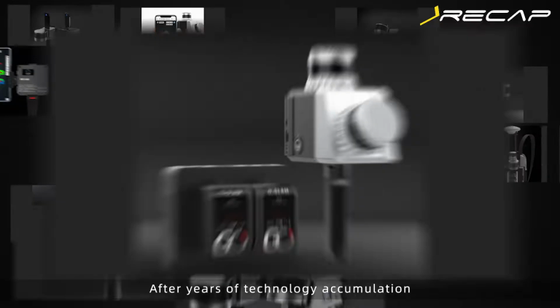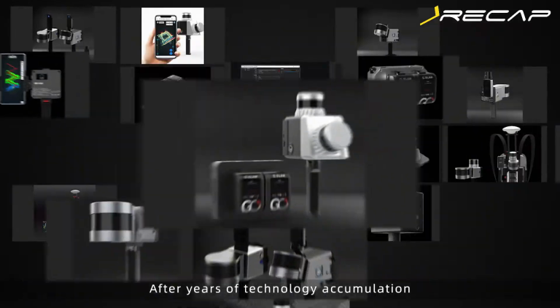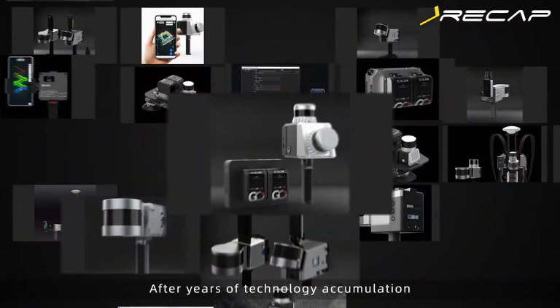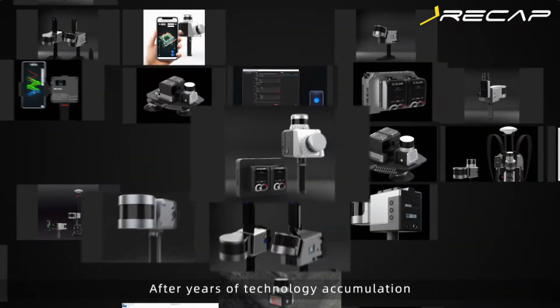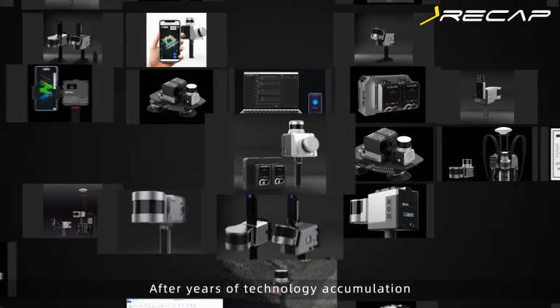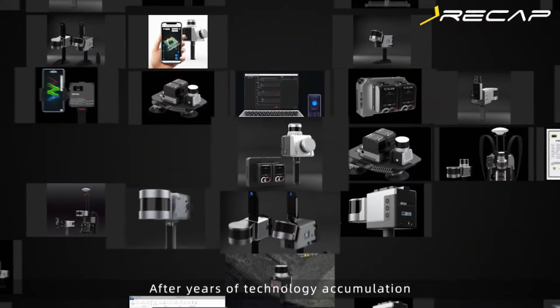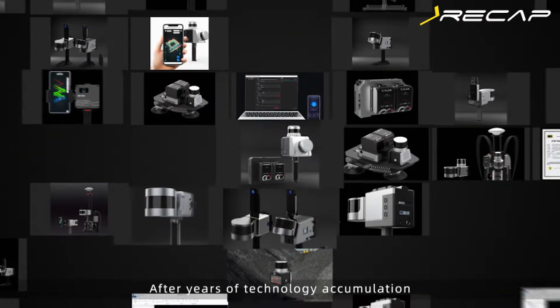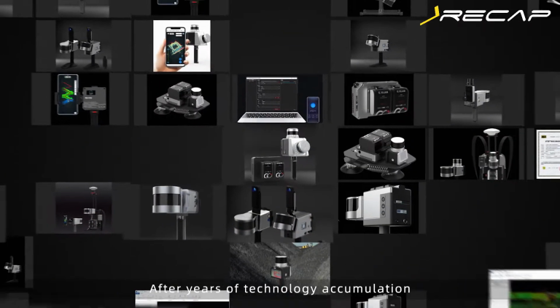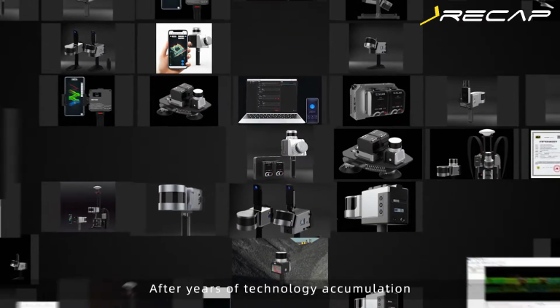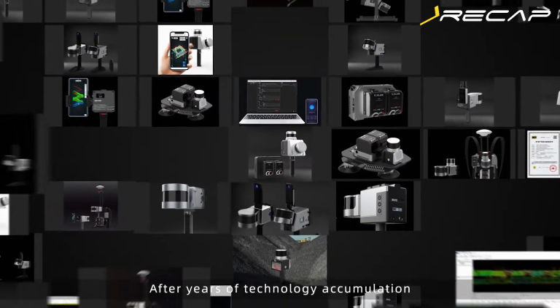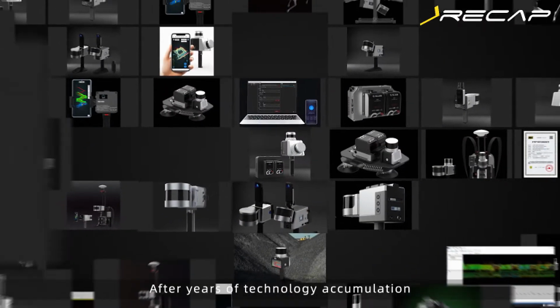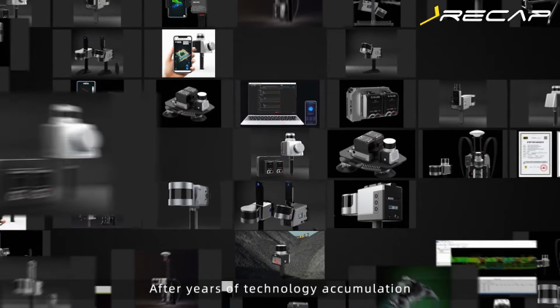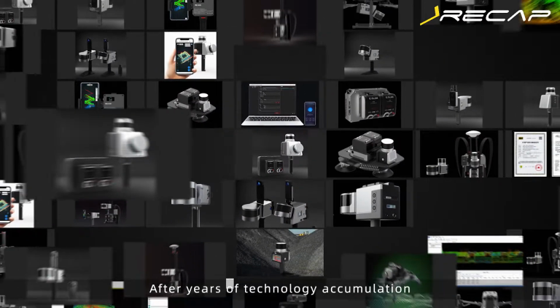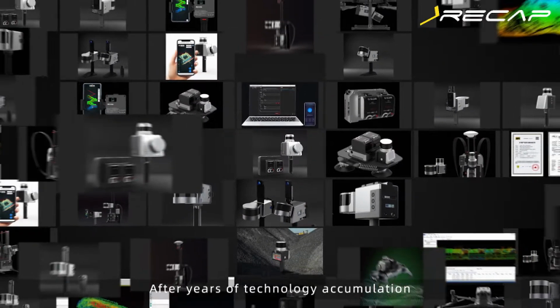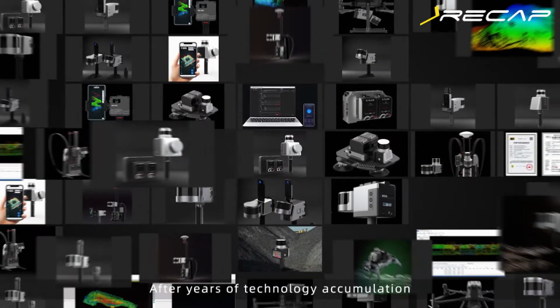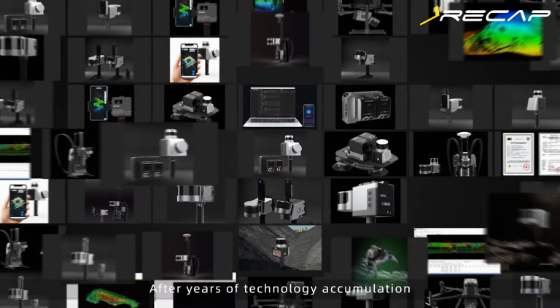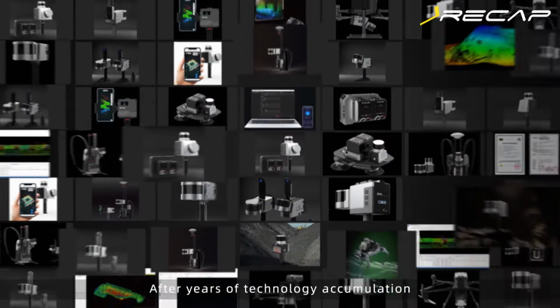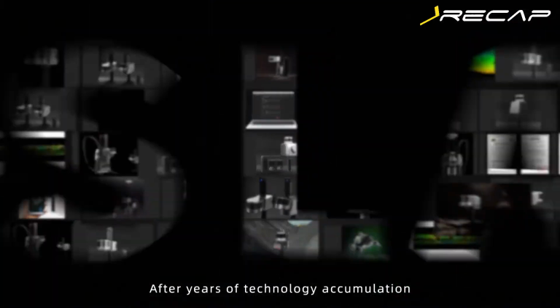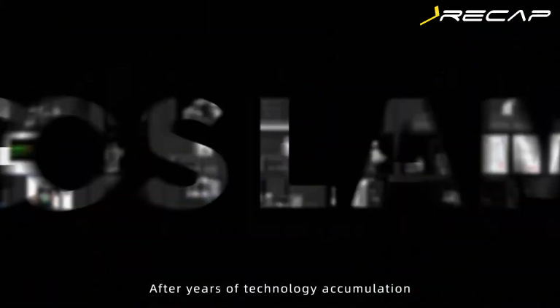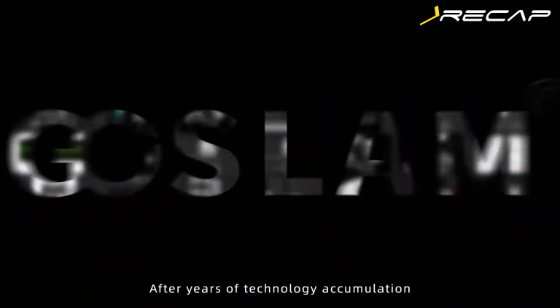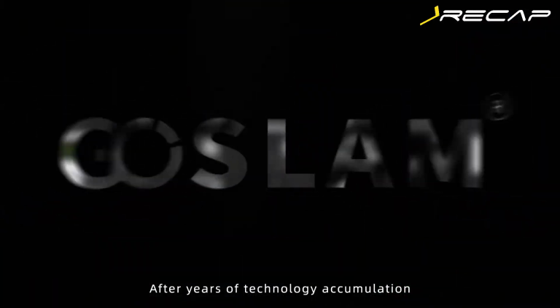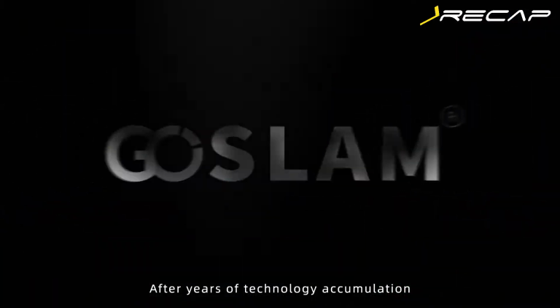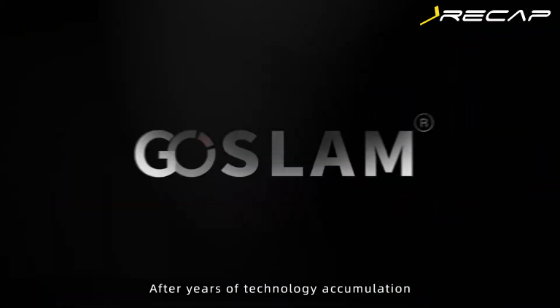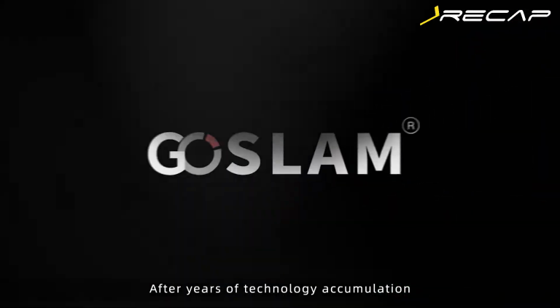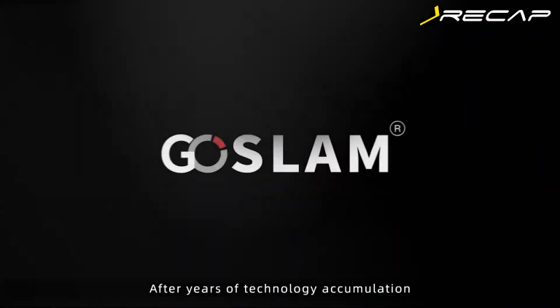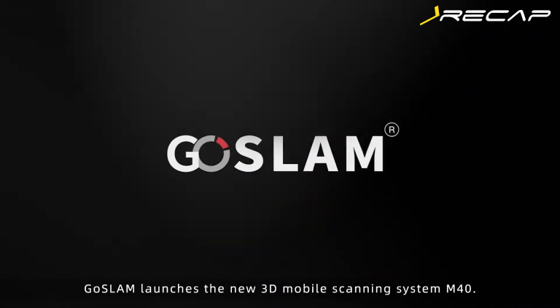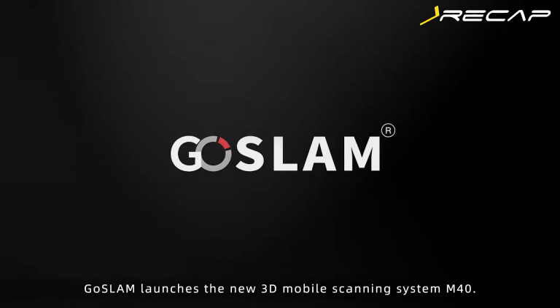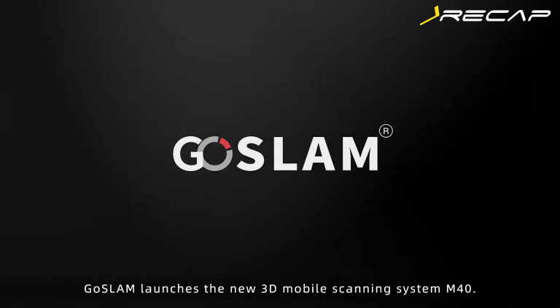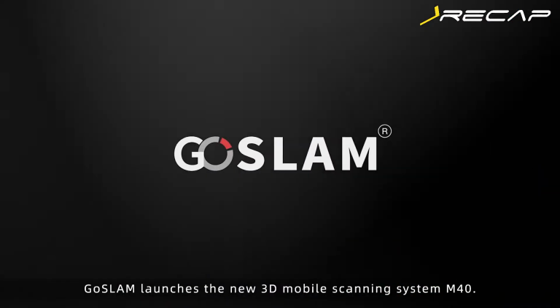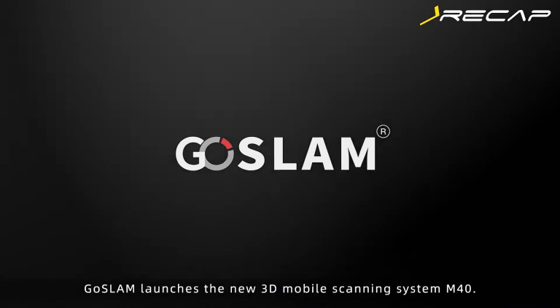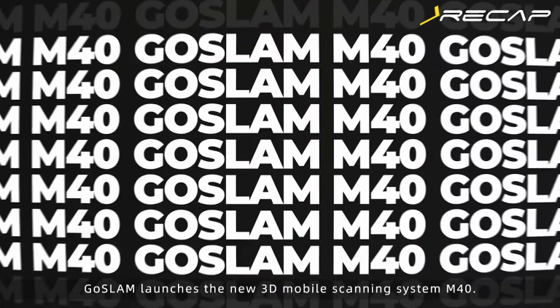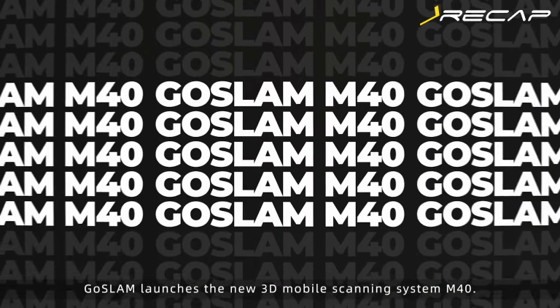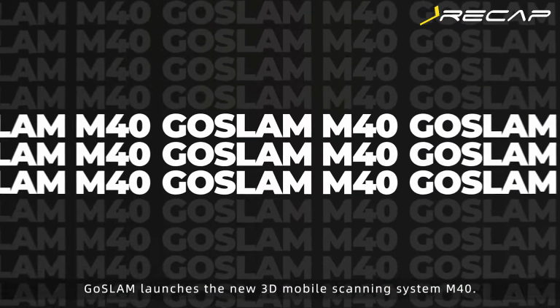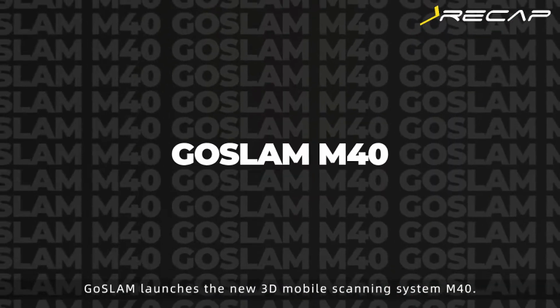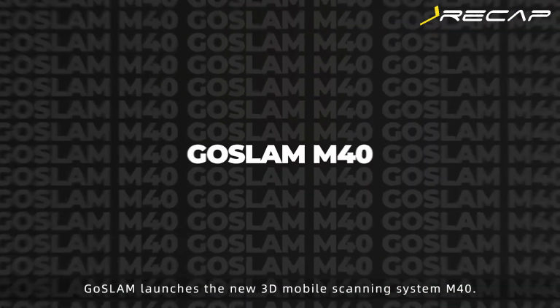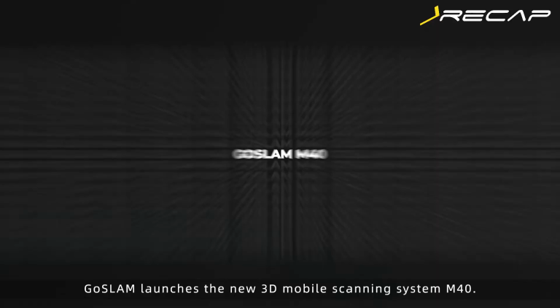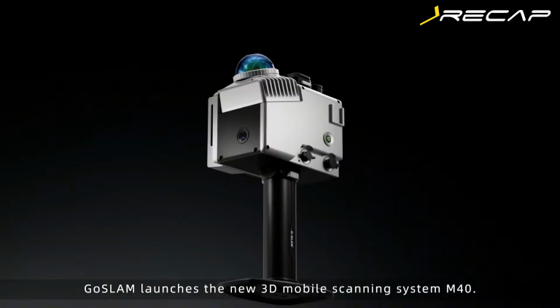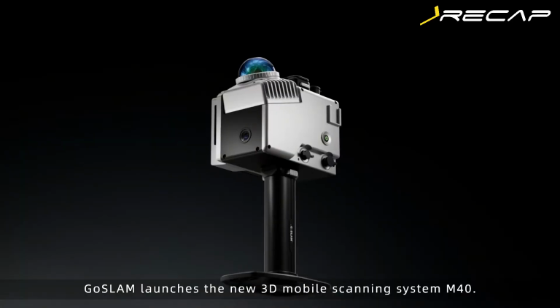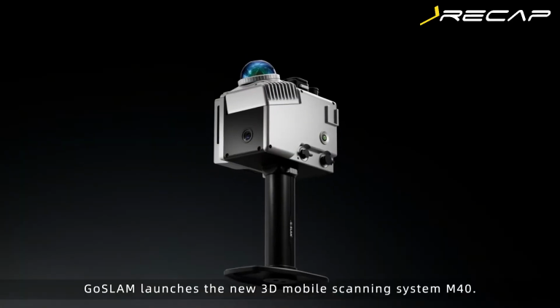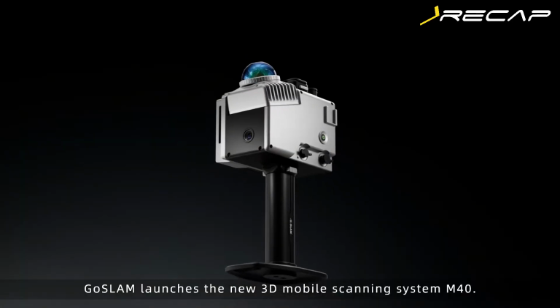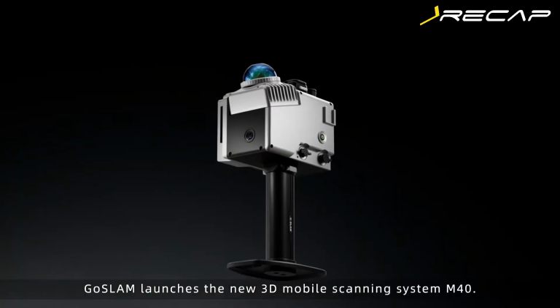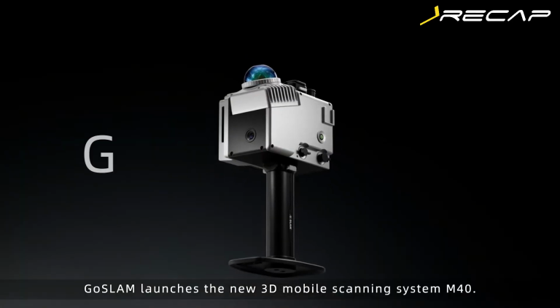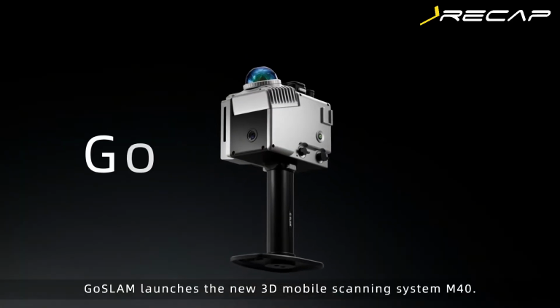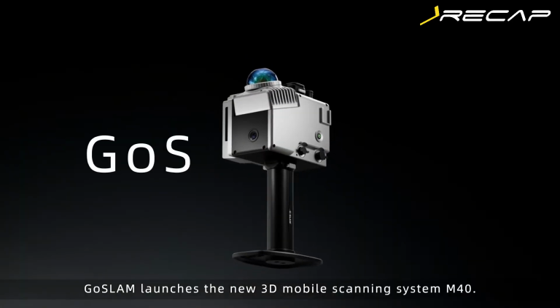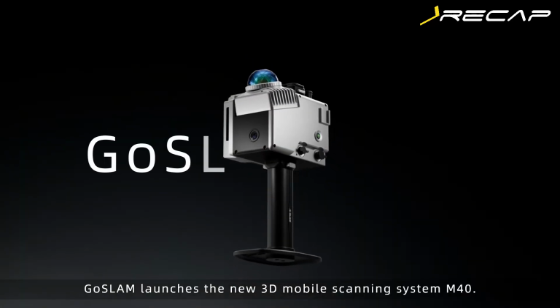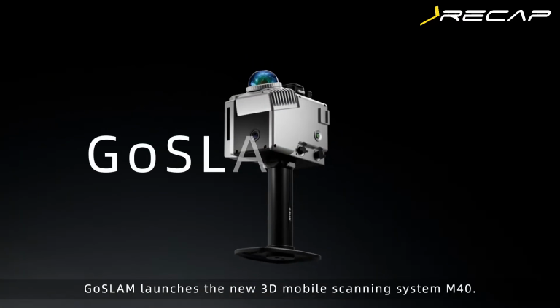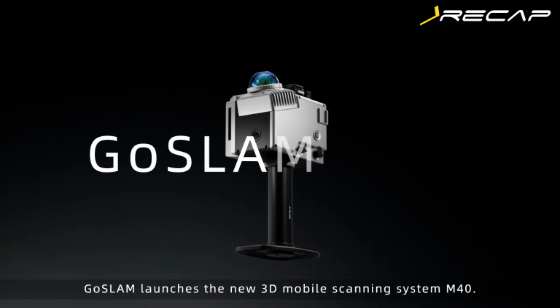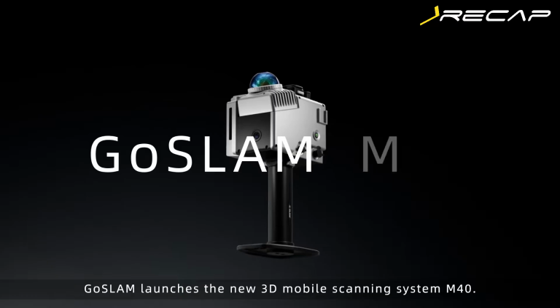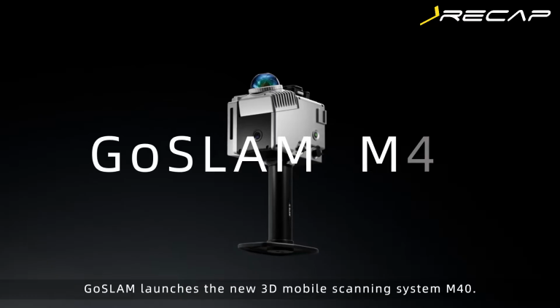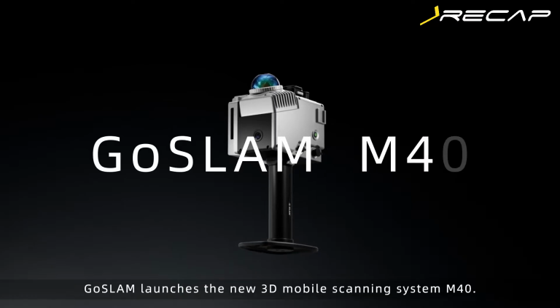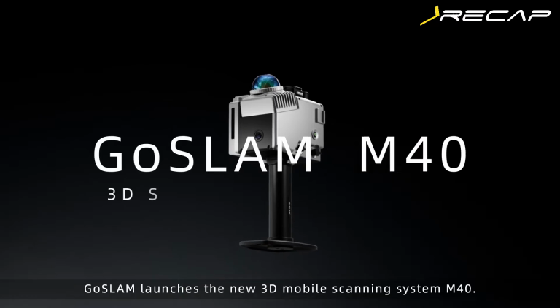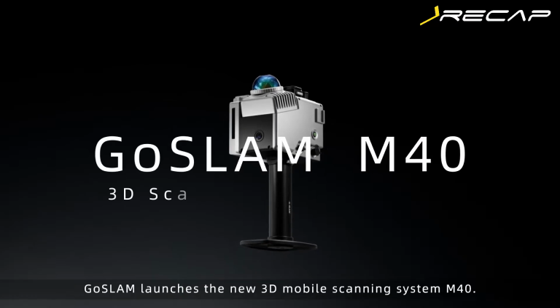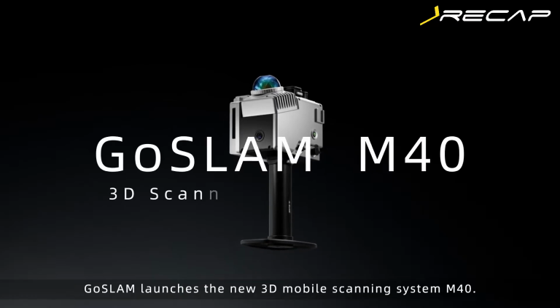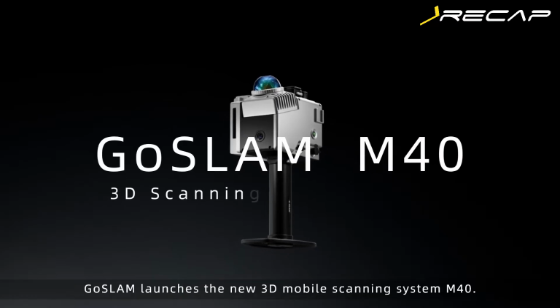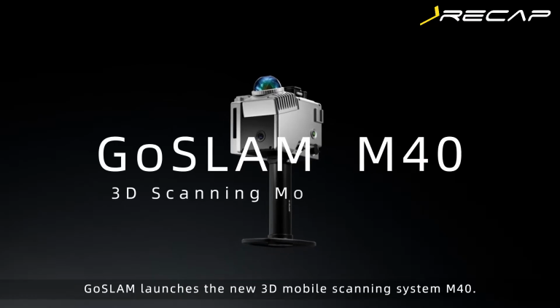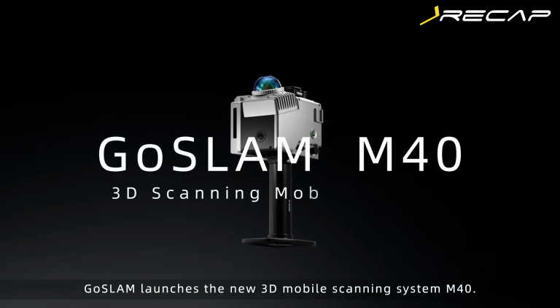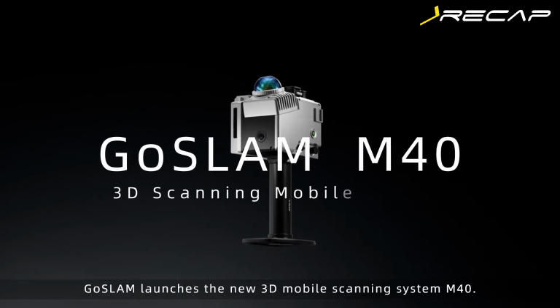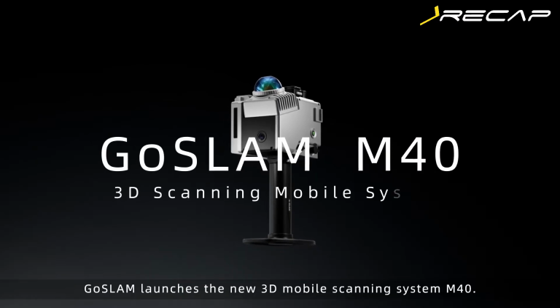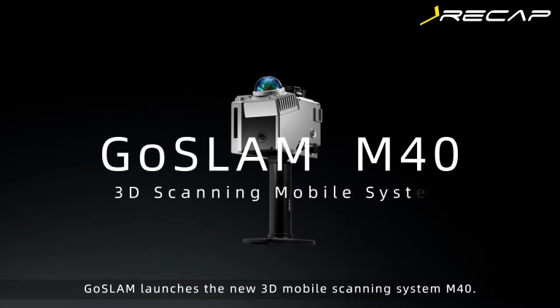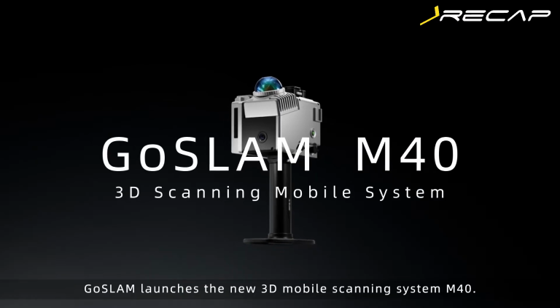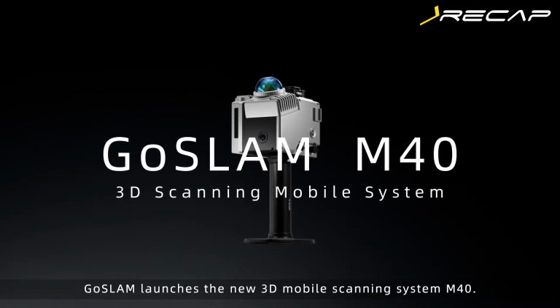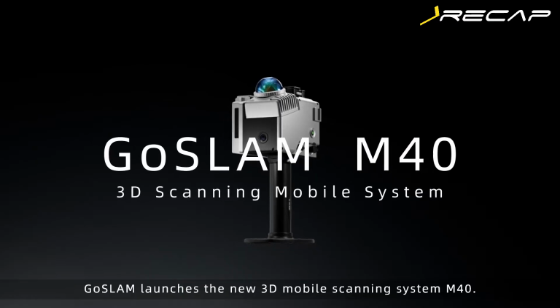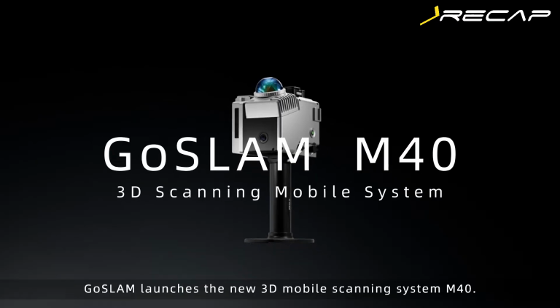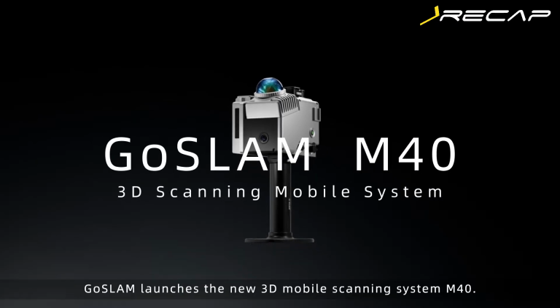After years of technology accumulation, Coslim launches the new 3D Mobile Scanning System M40.